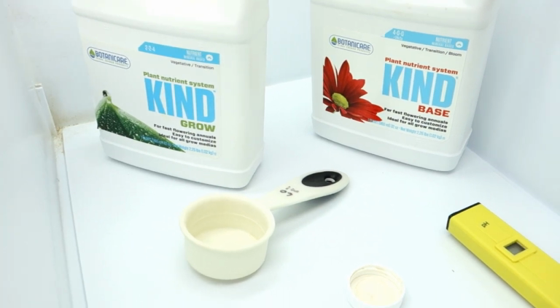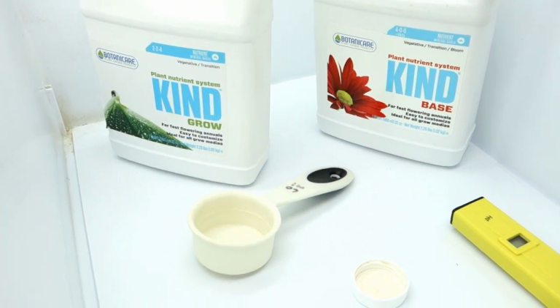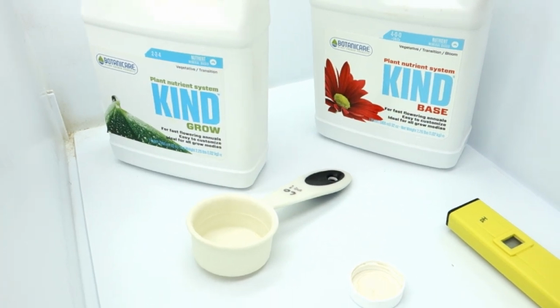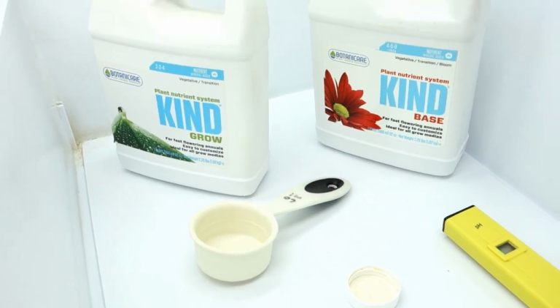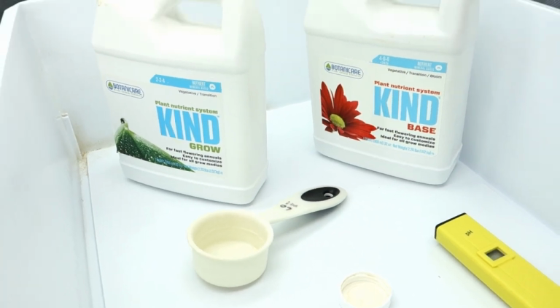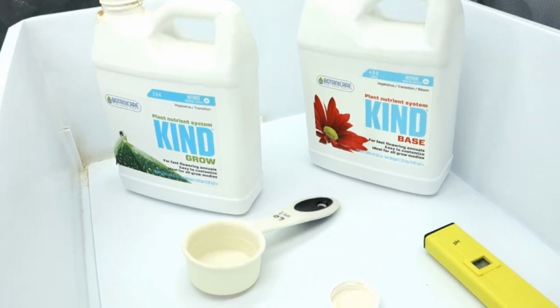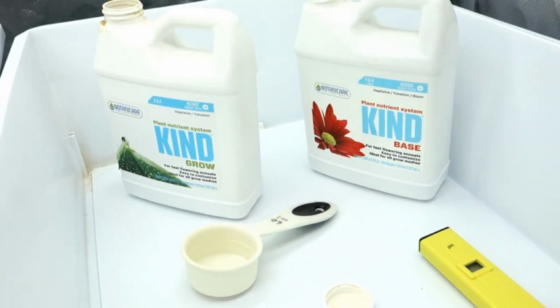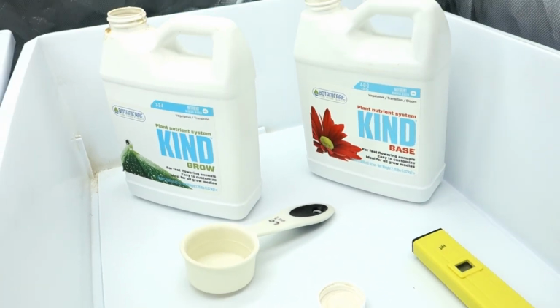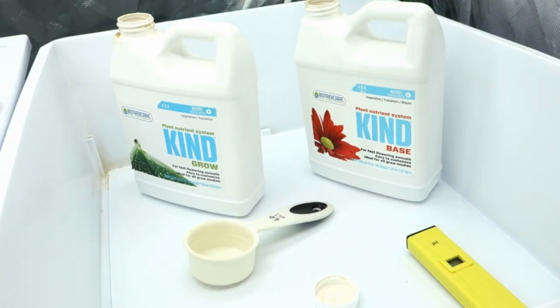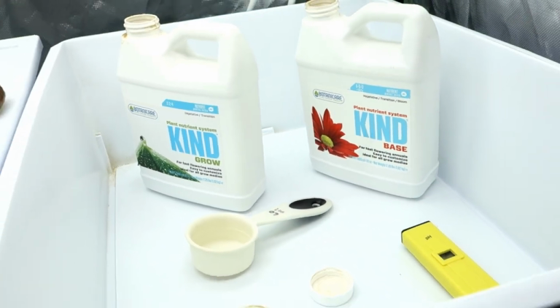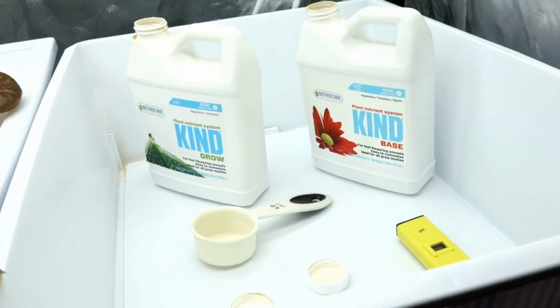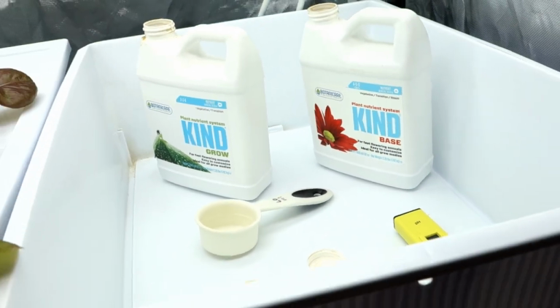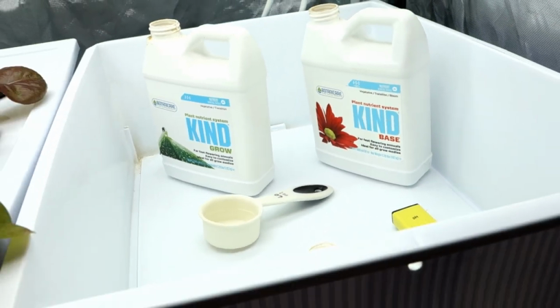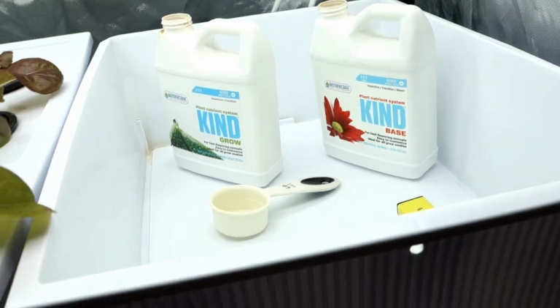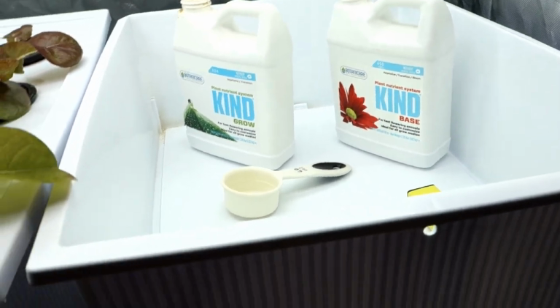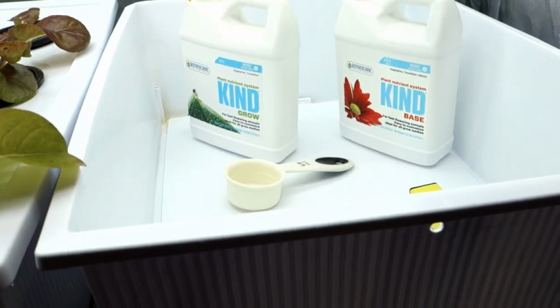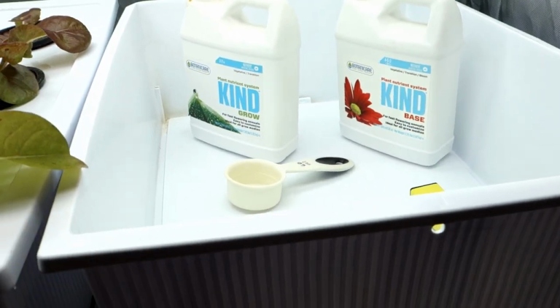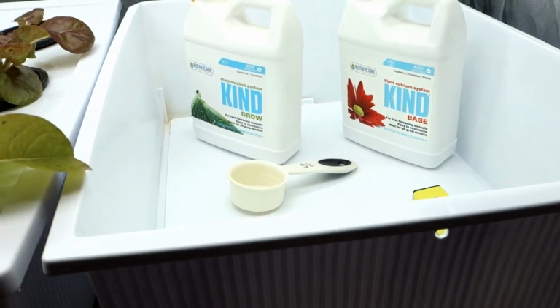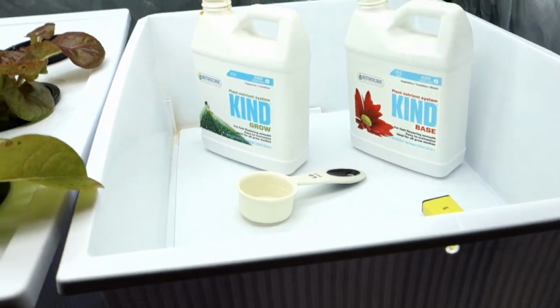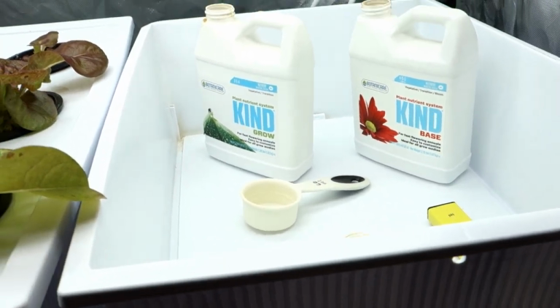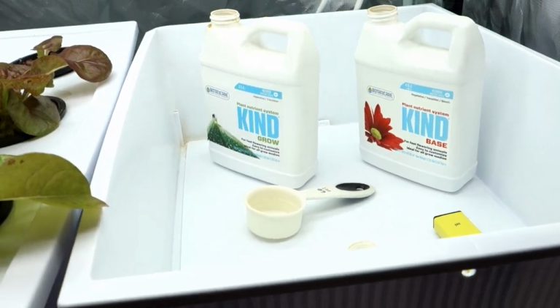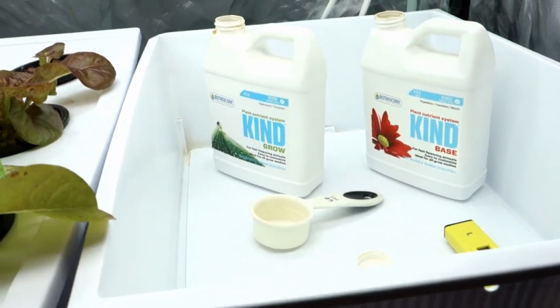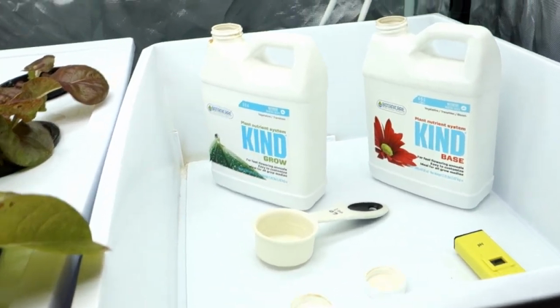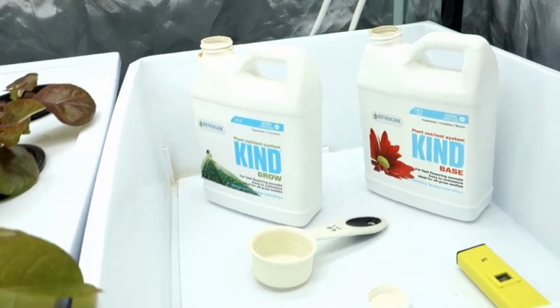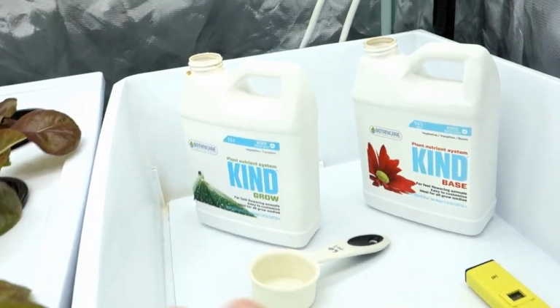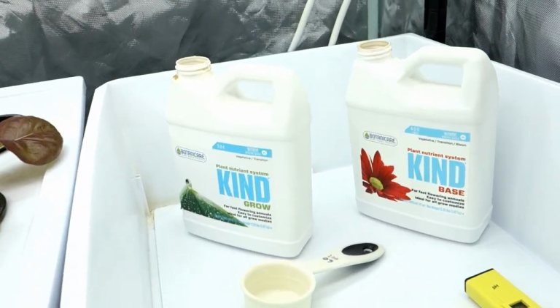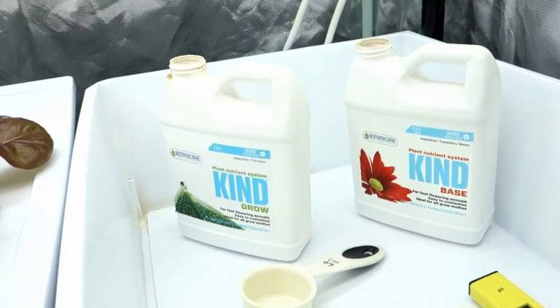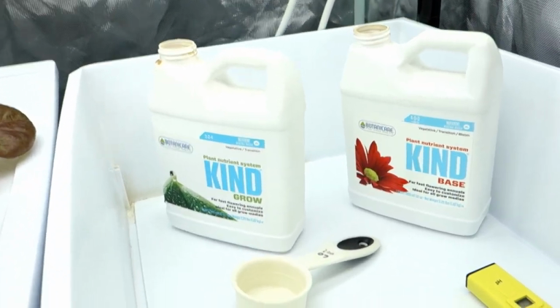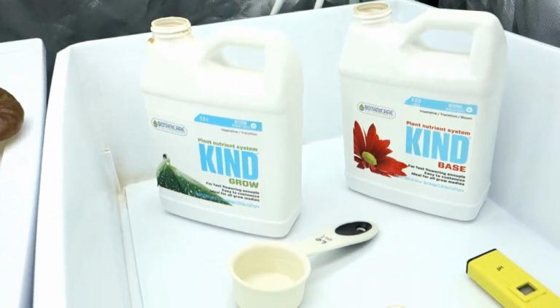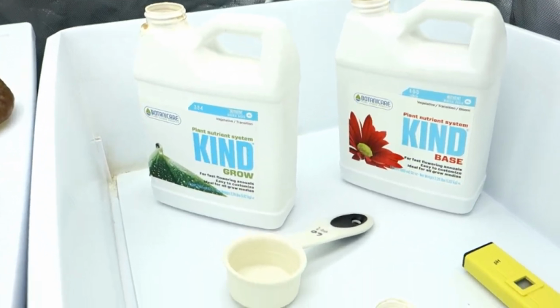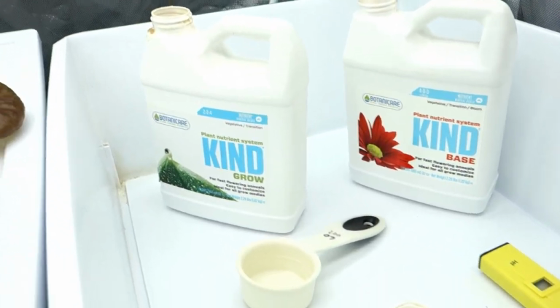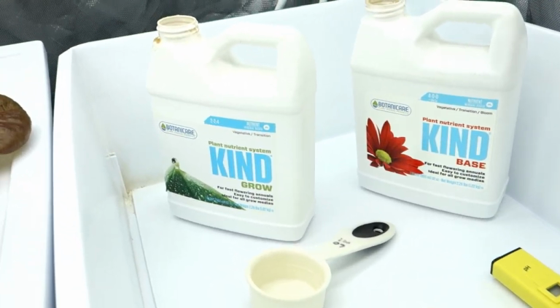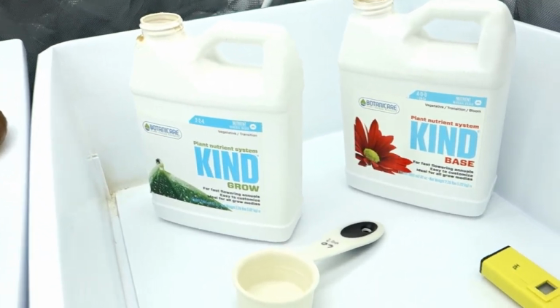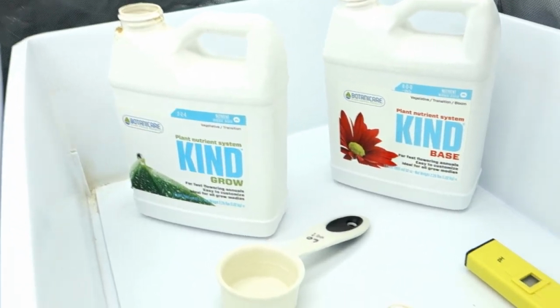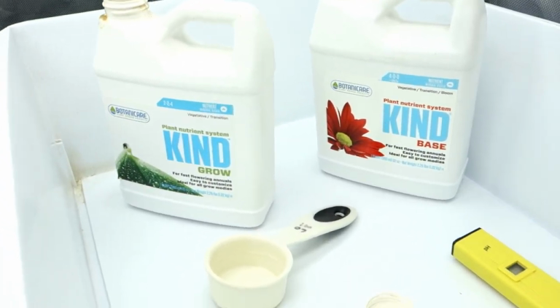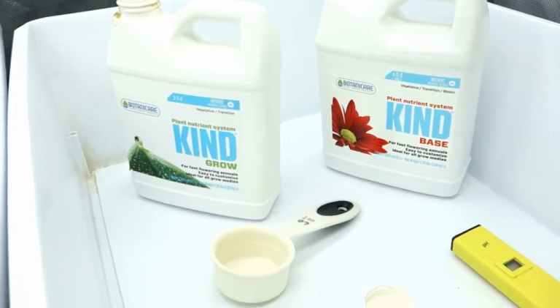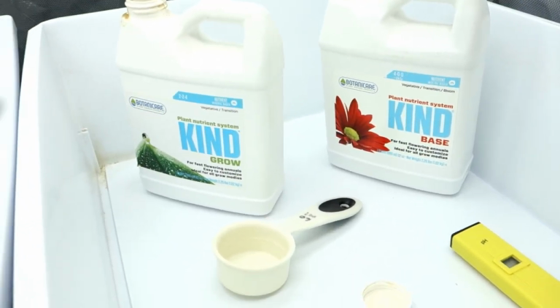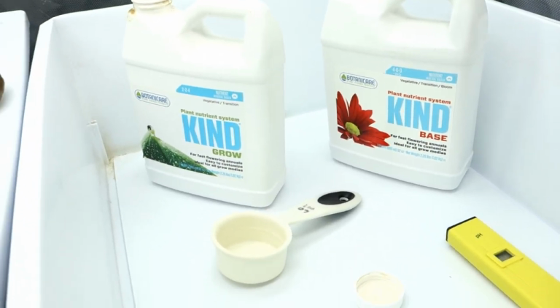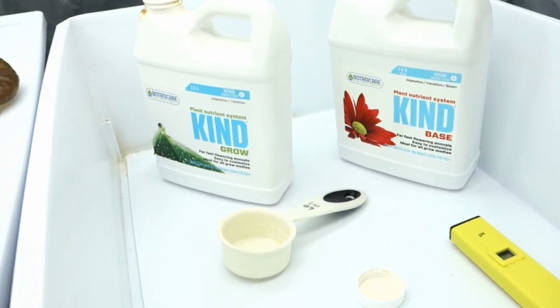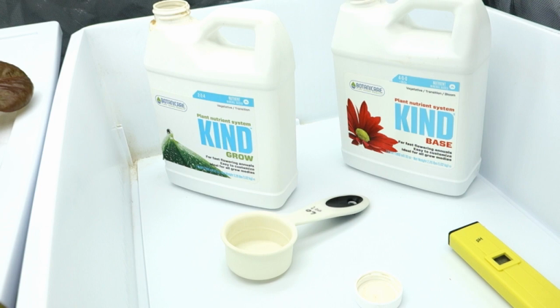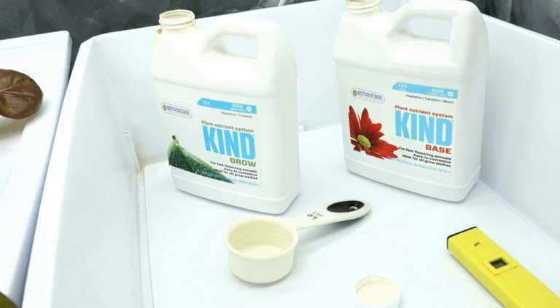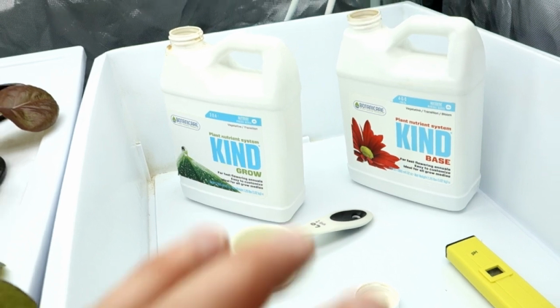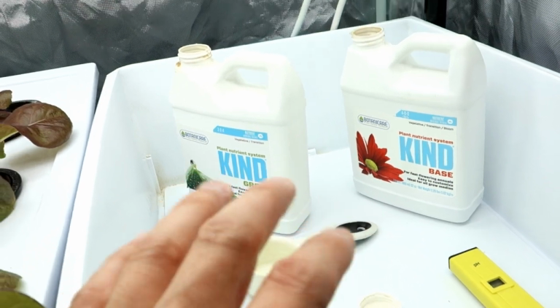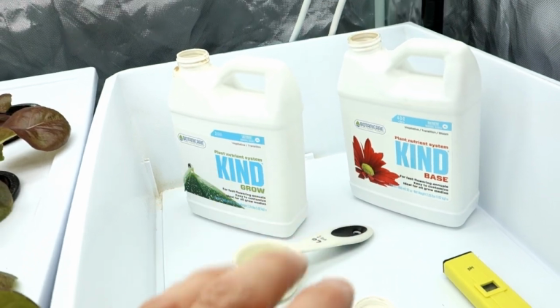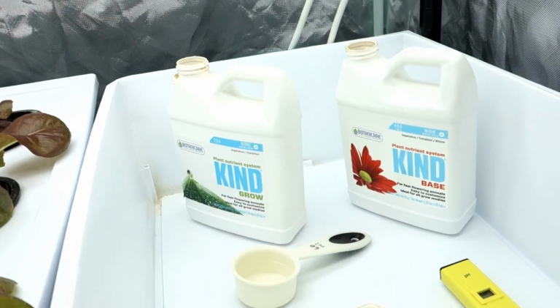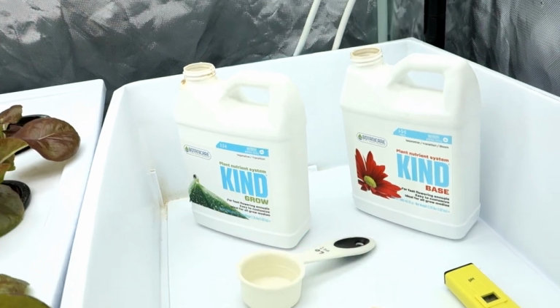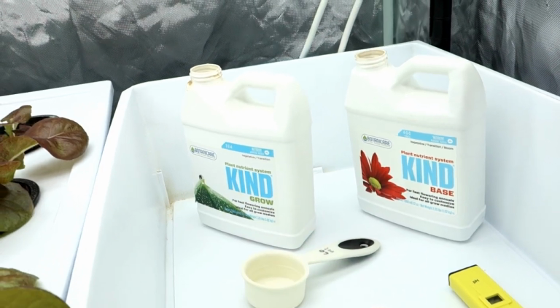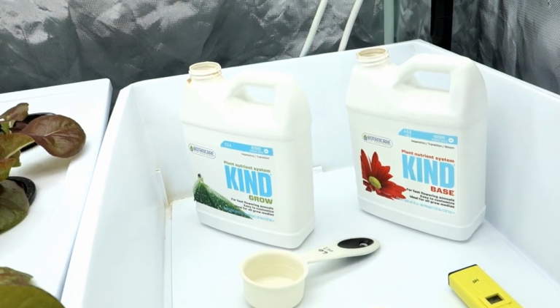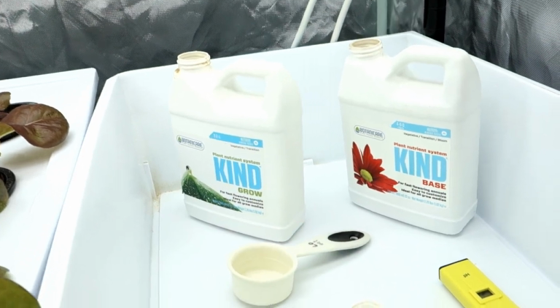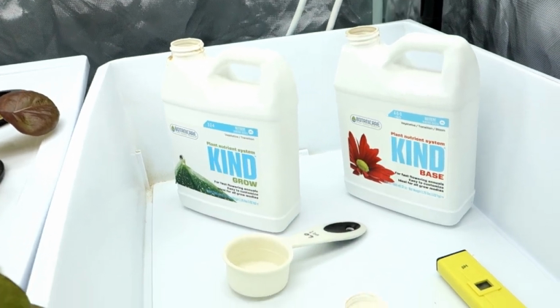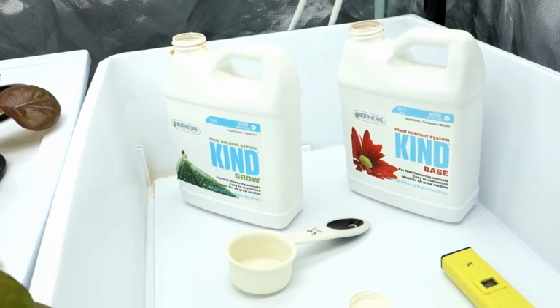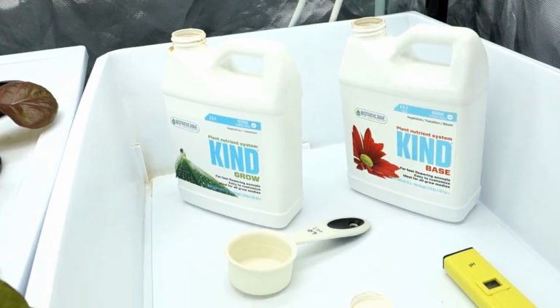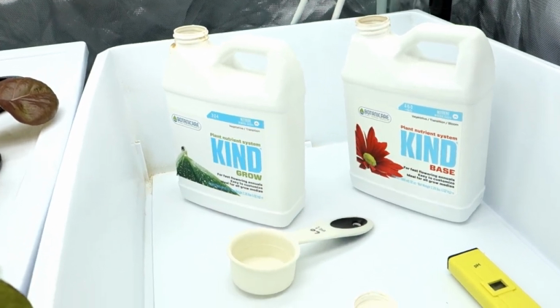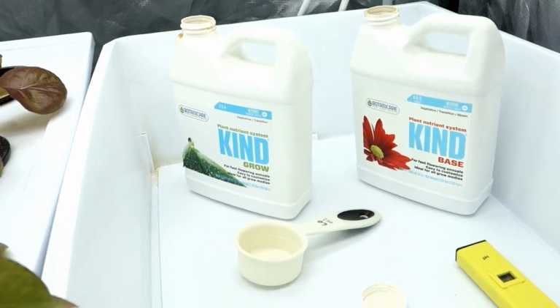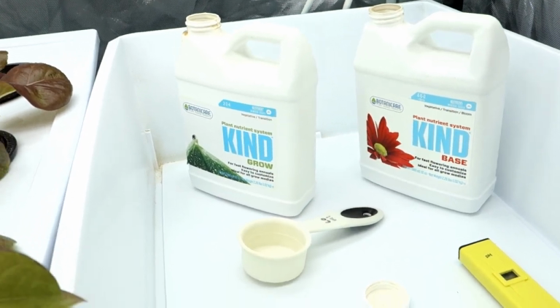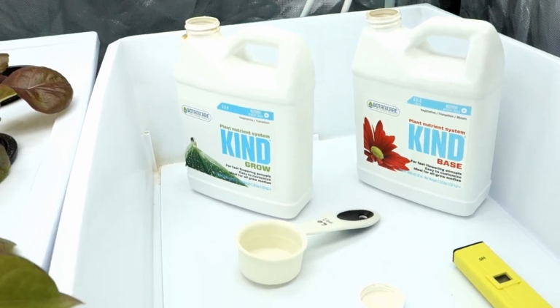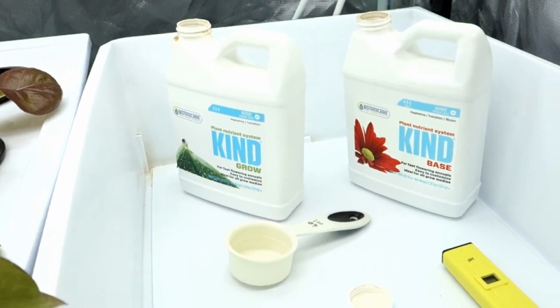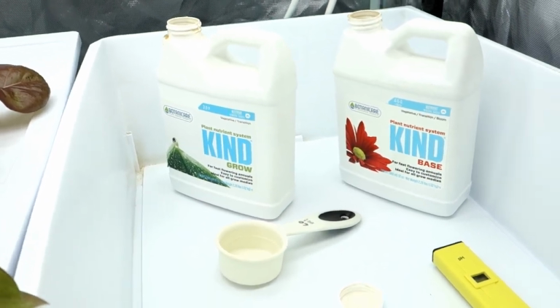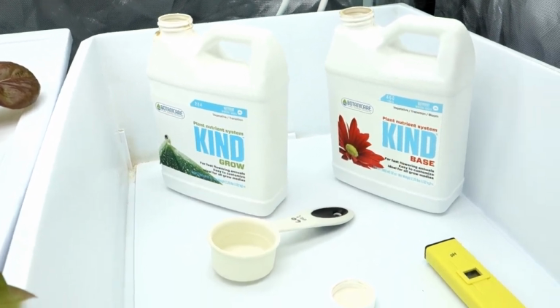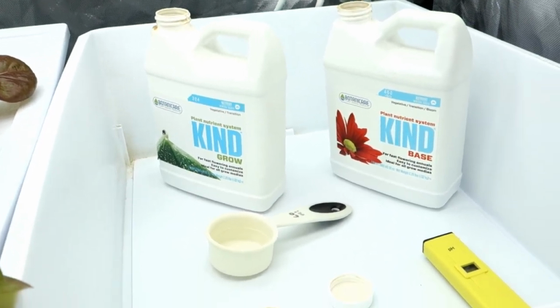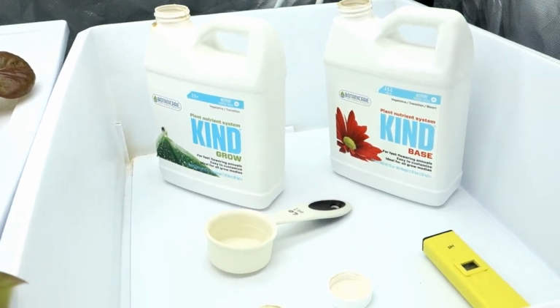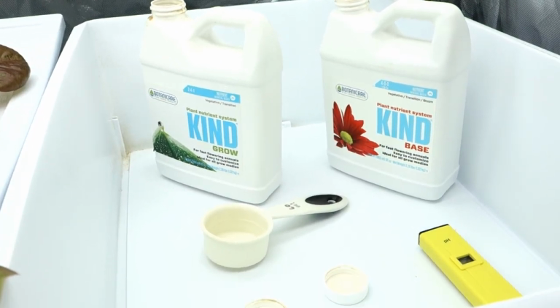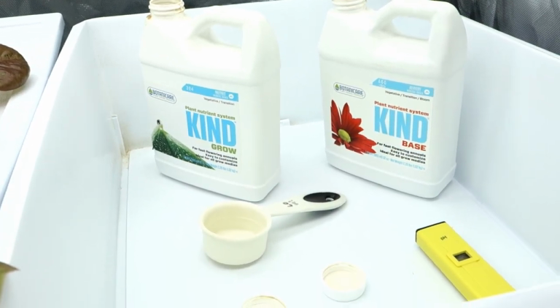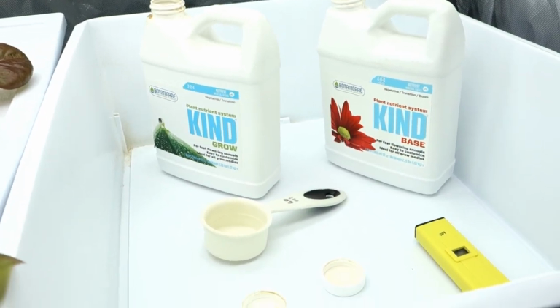This is not a paid promotion. Botanic Air, hit me up — I've been using your products forever. I love Botanic Air.